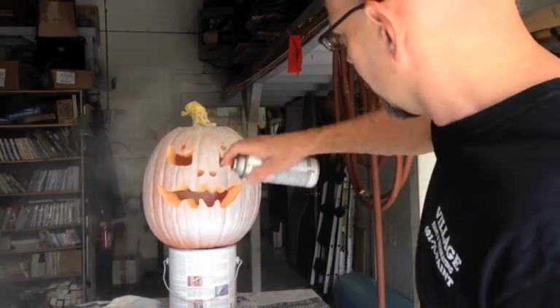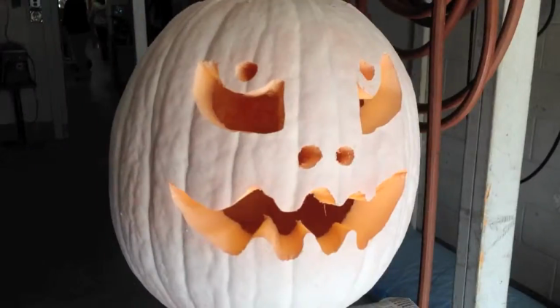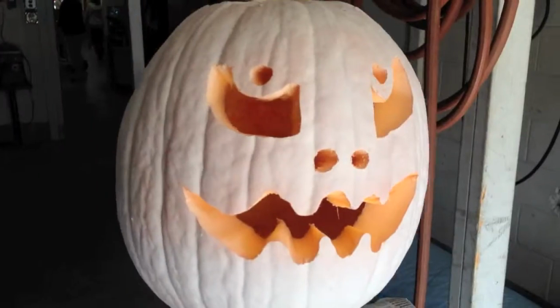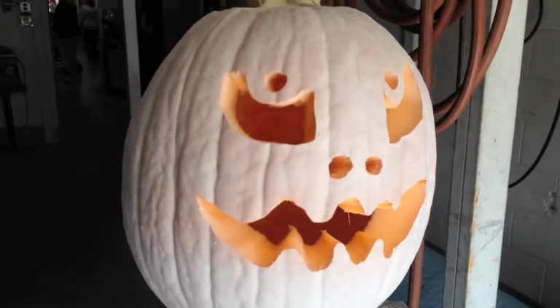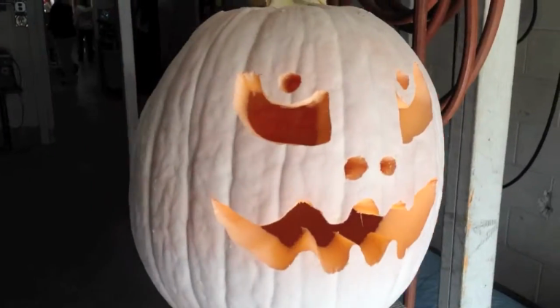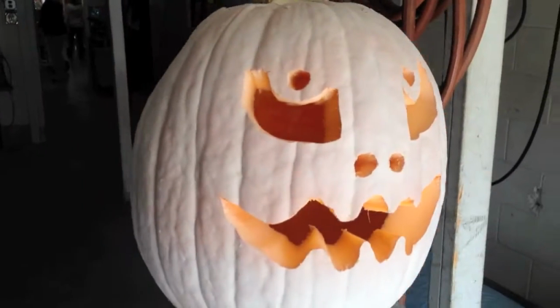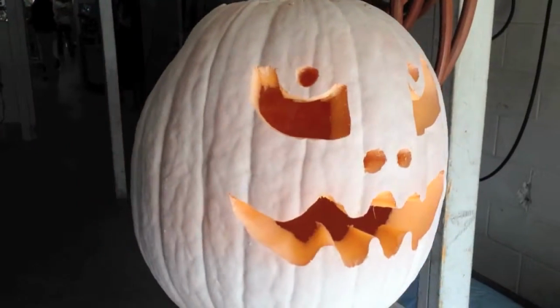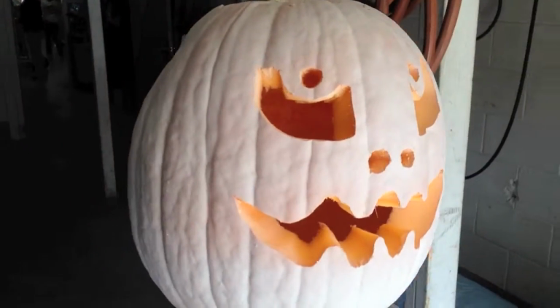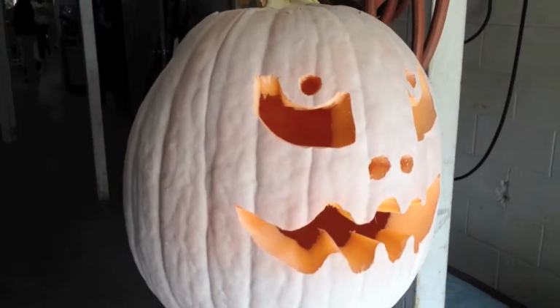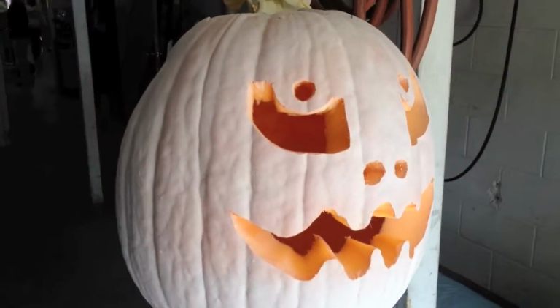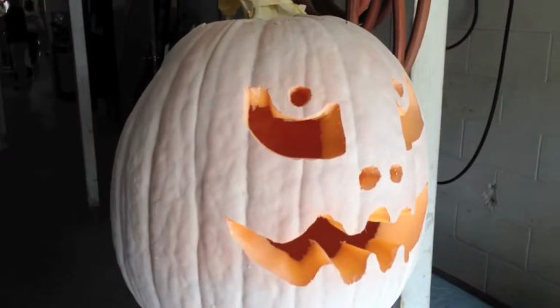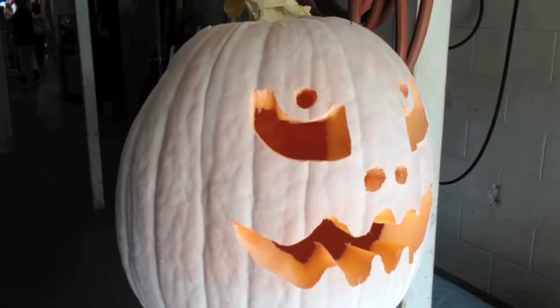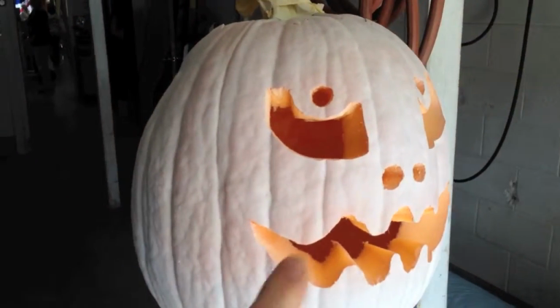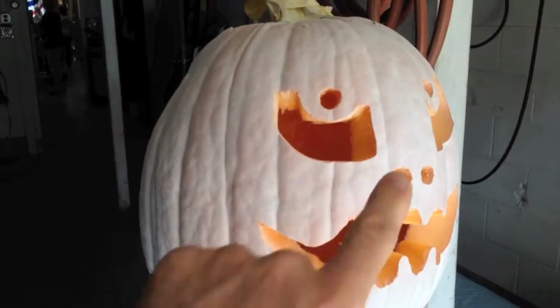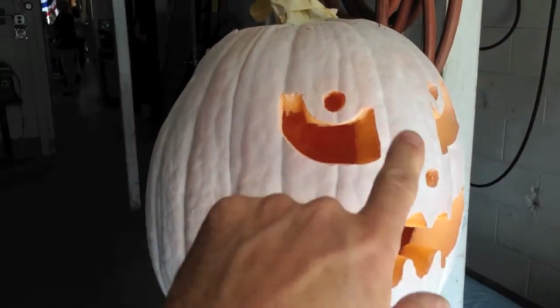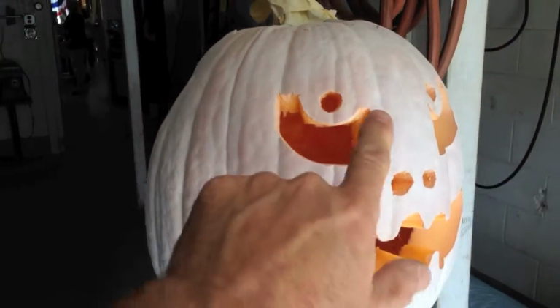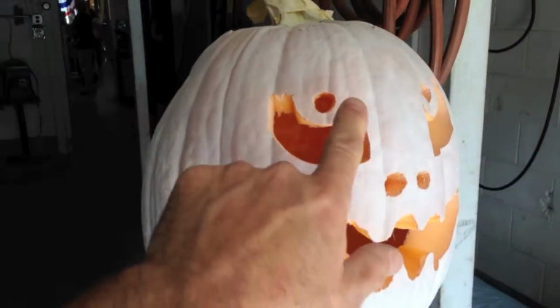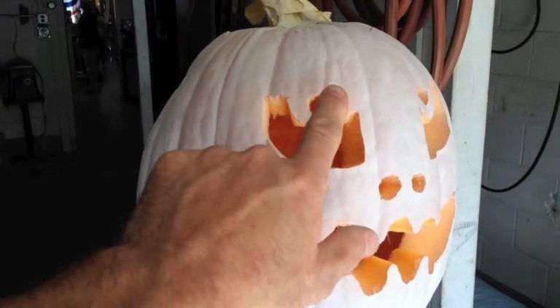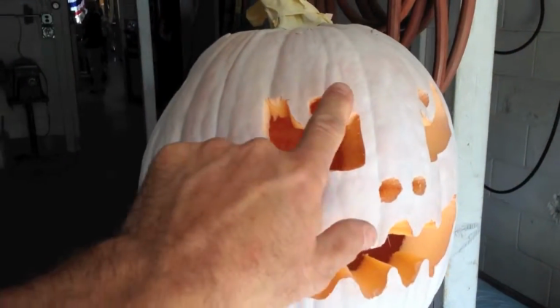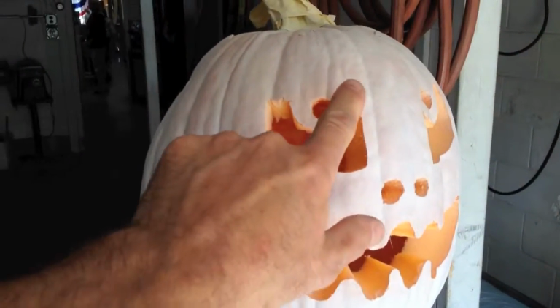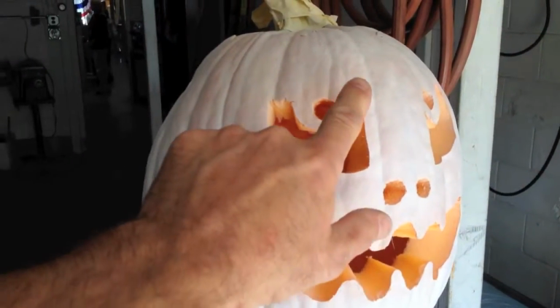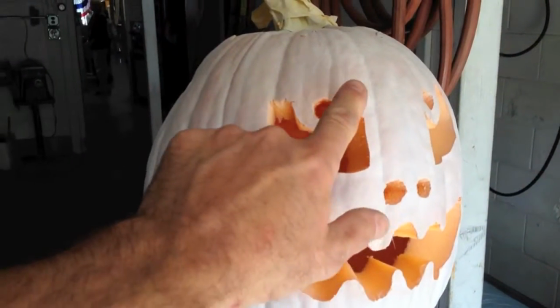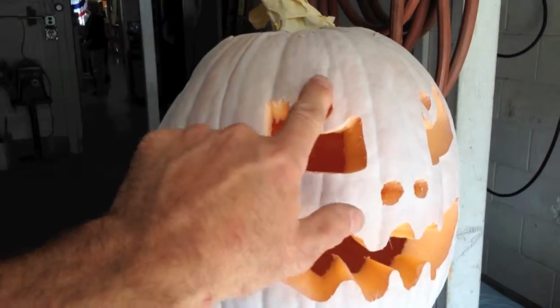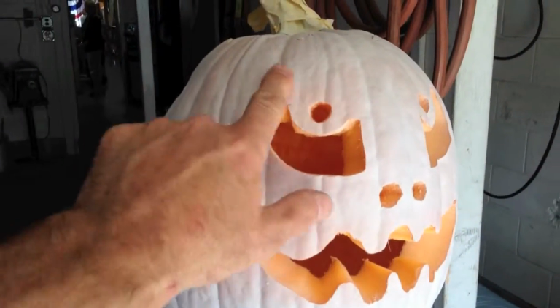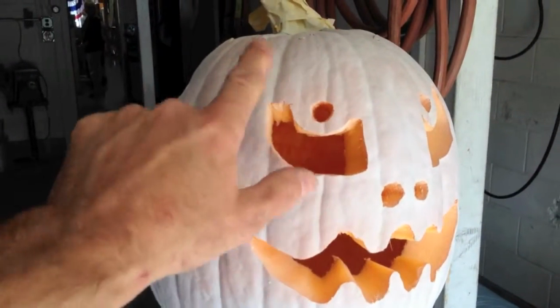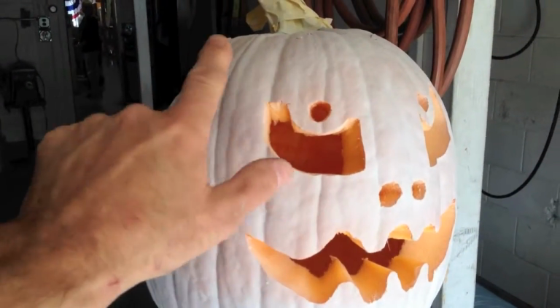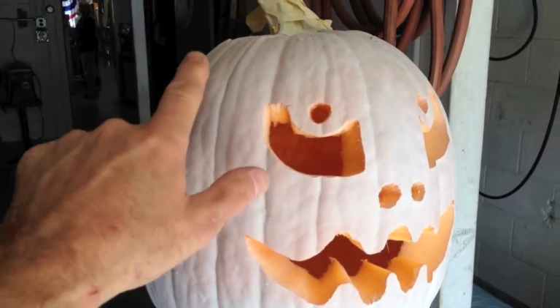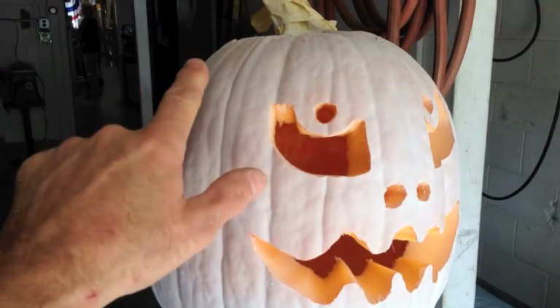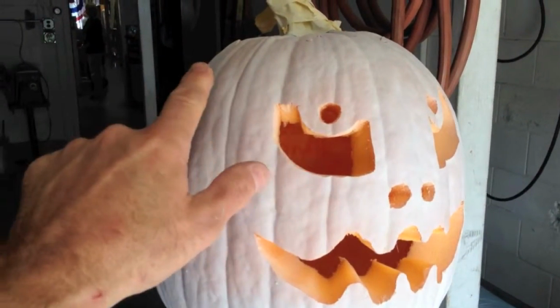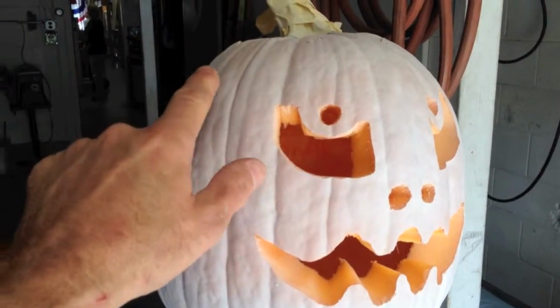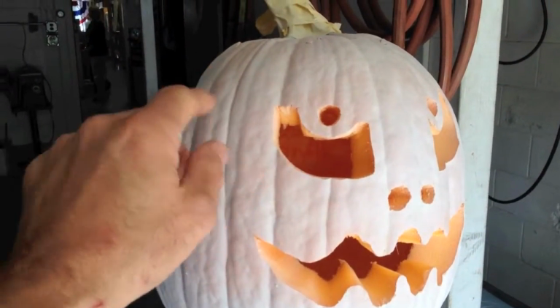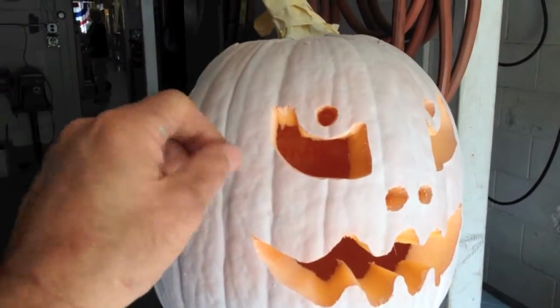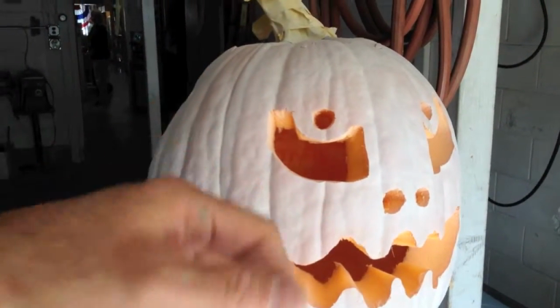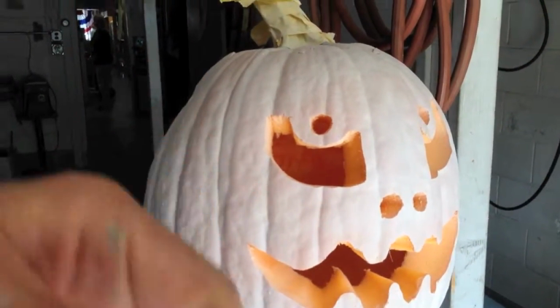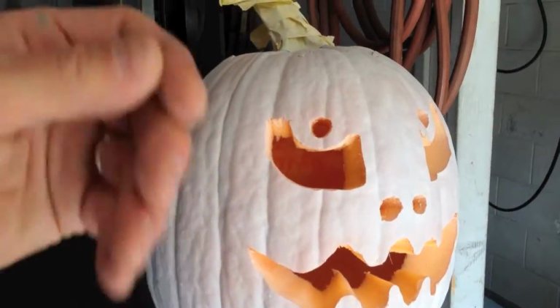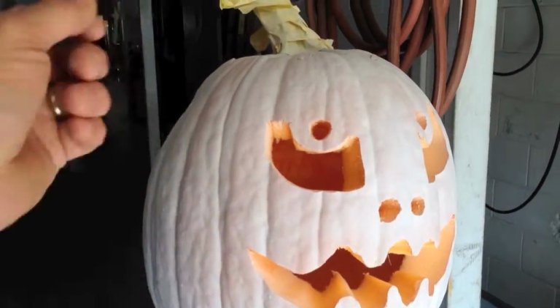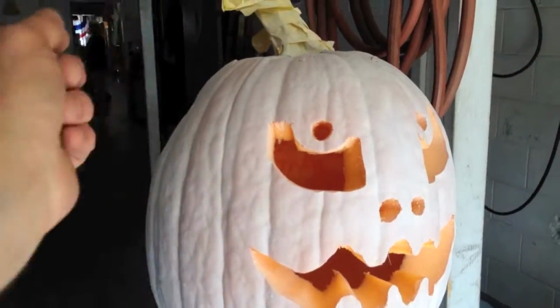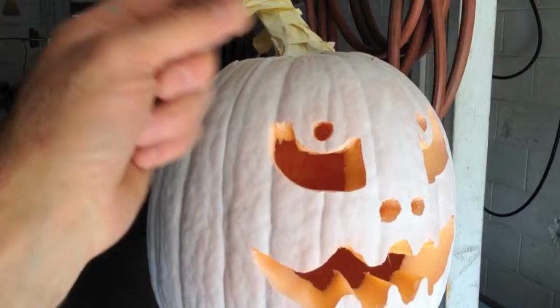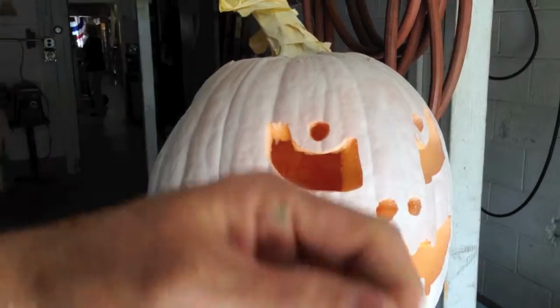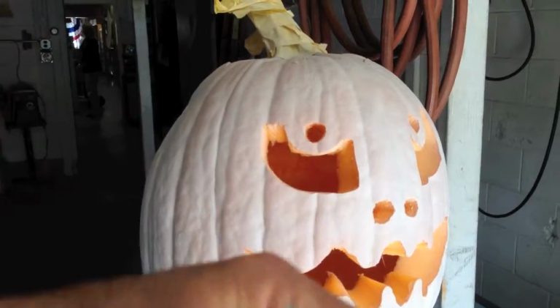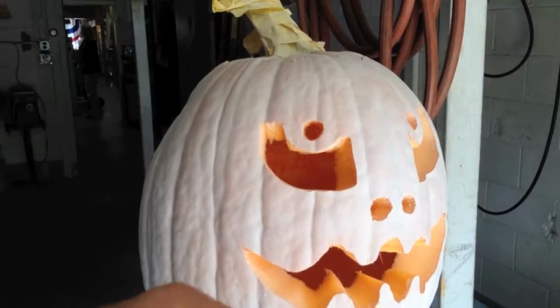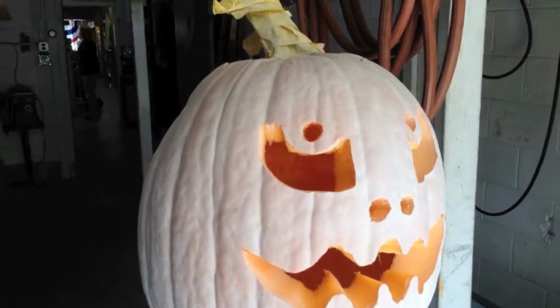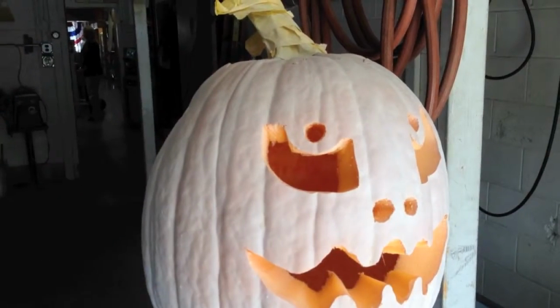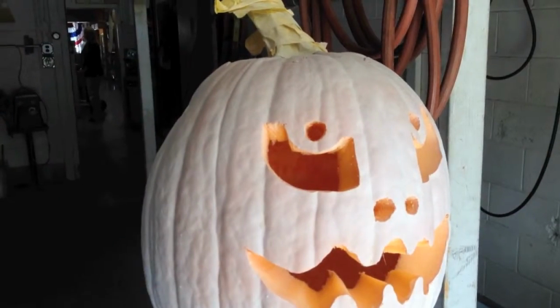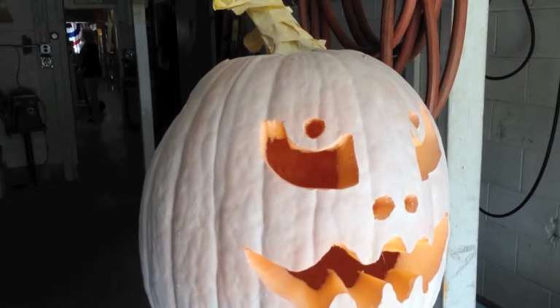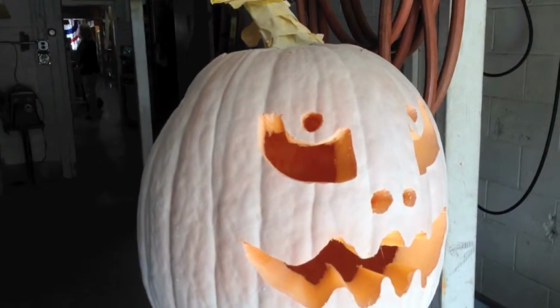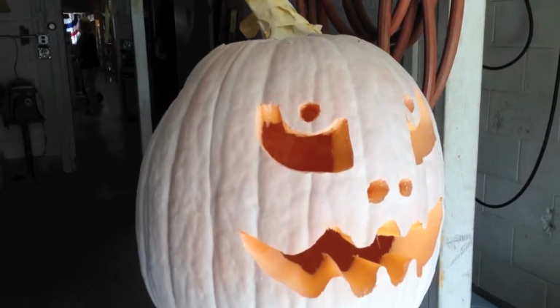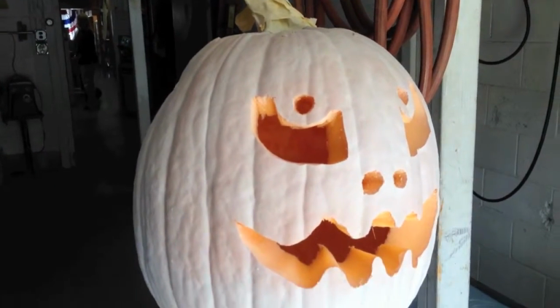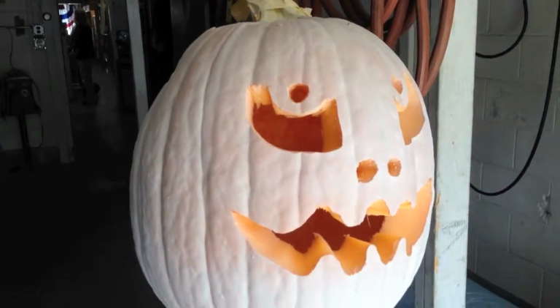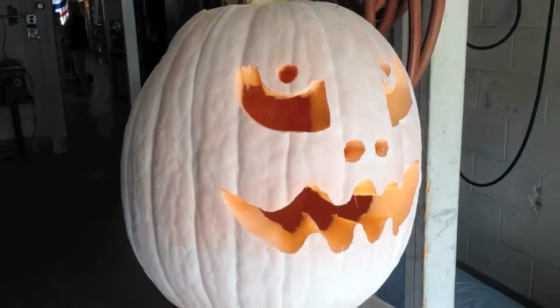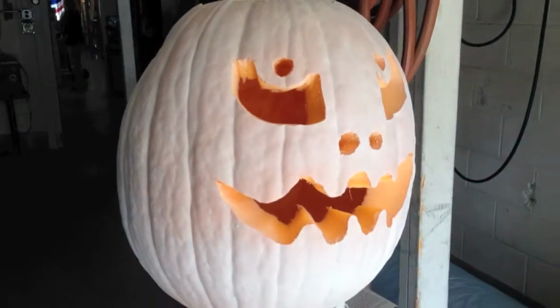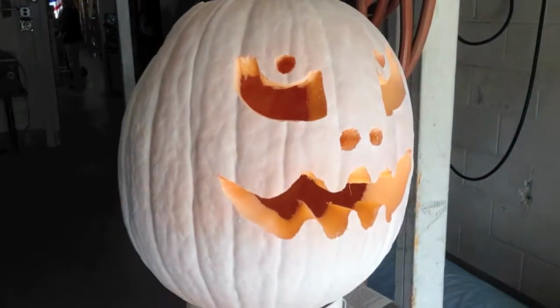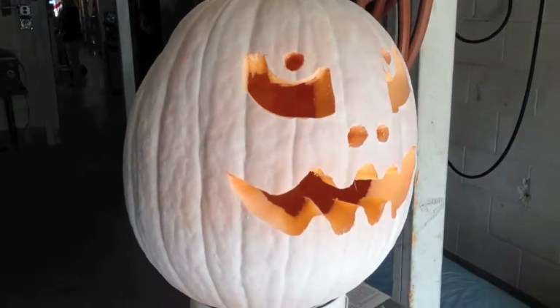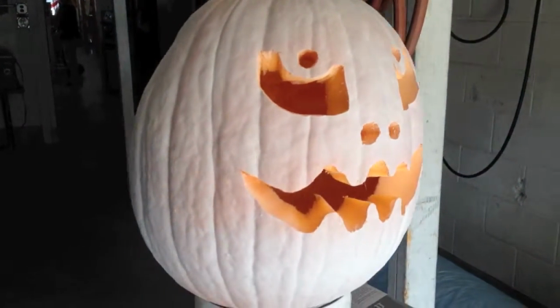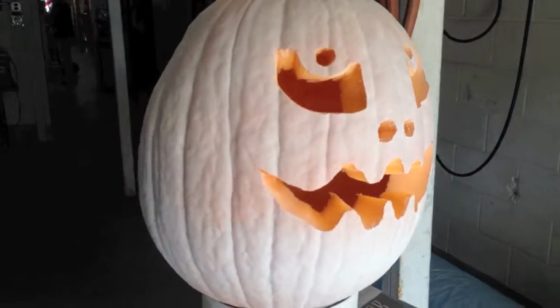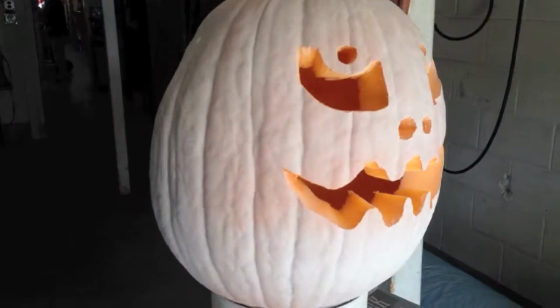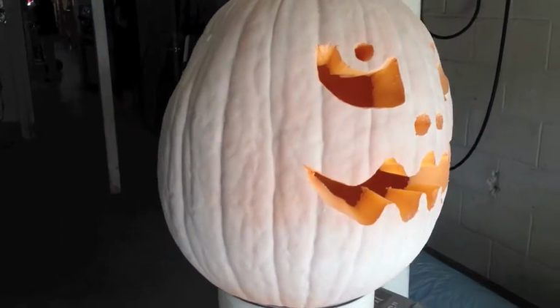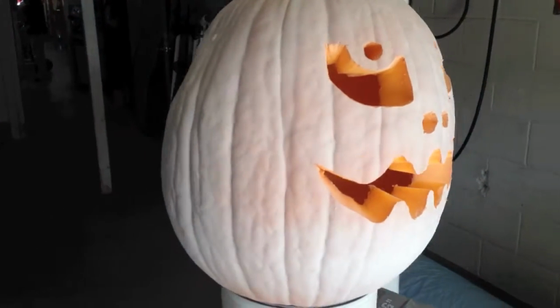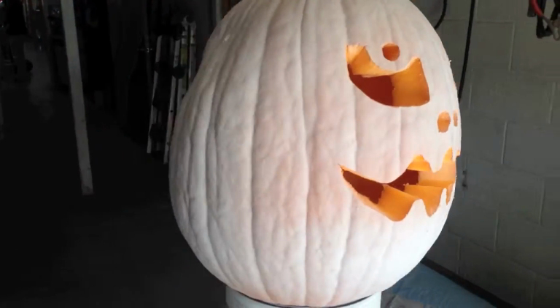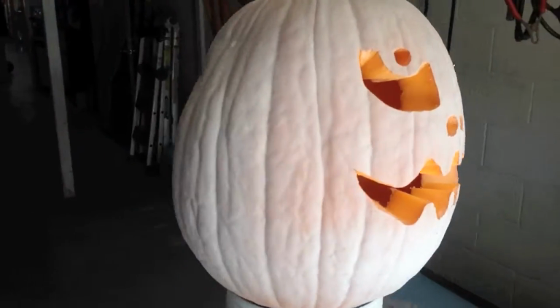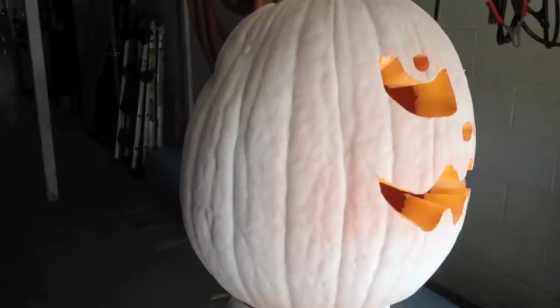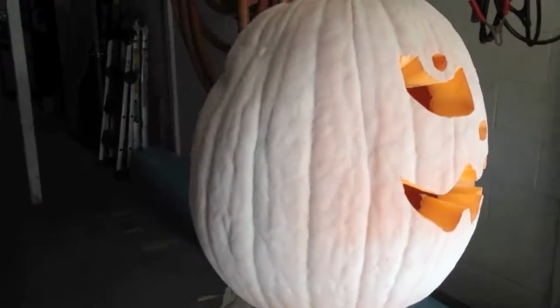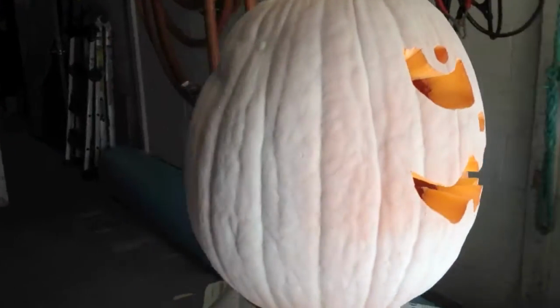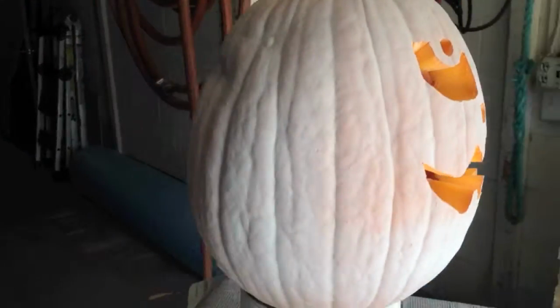If you wanted some accents, you could take some masking tape and put it on, and then when you peeled it off, you'd end up with an orange spot where the pumpkin once was.